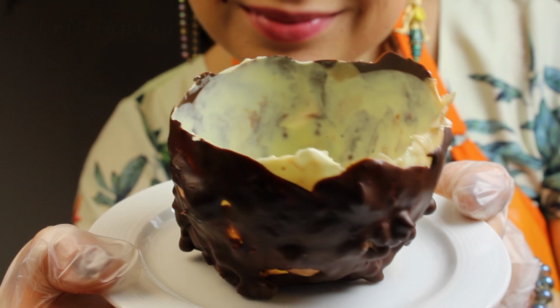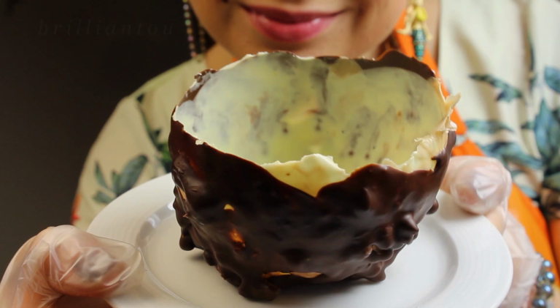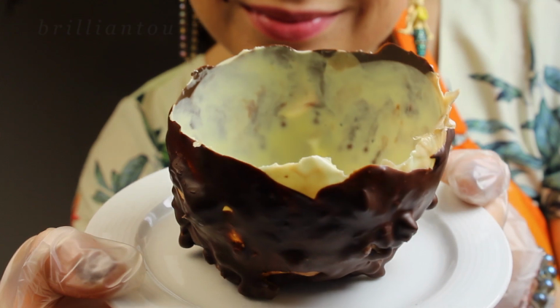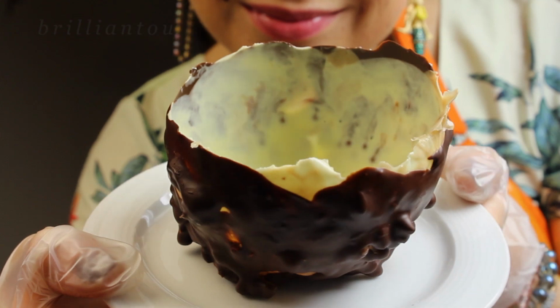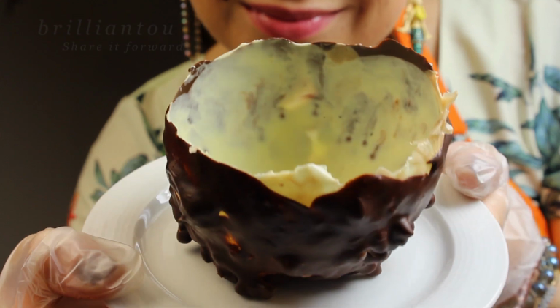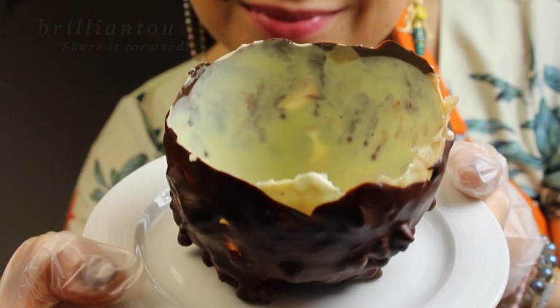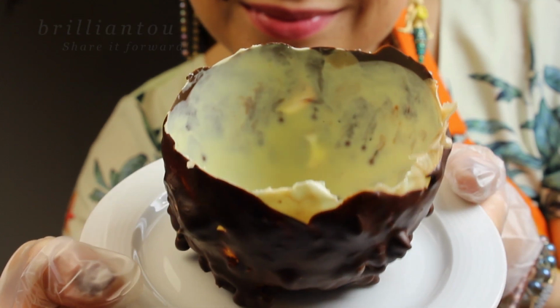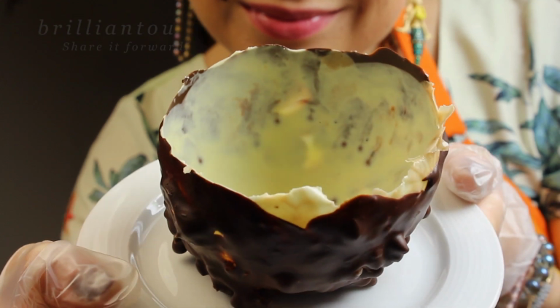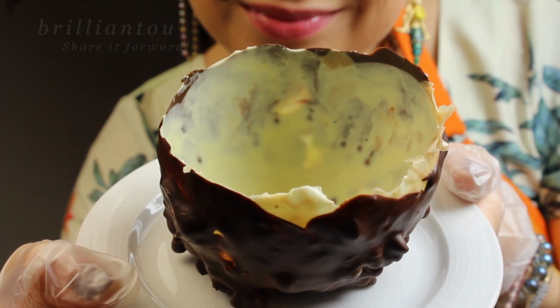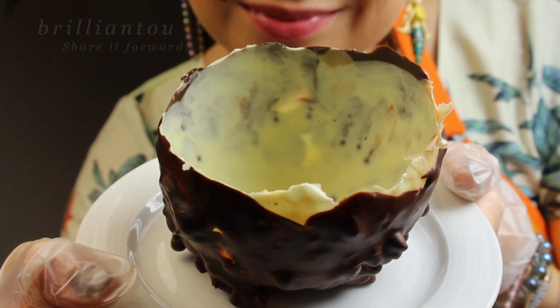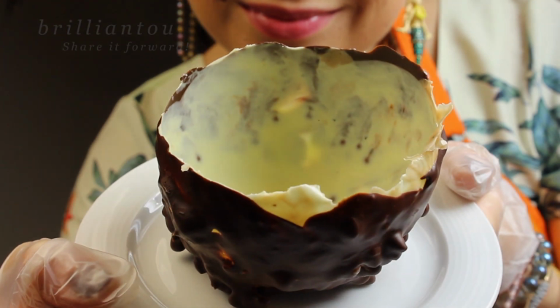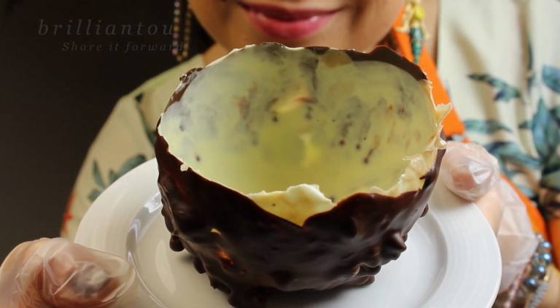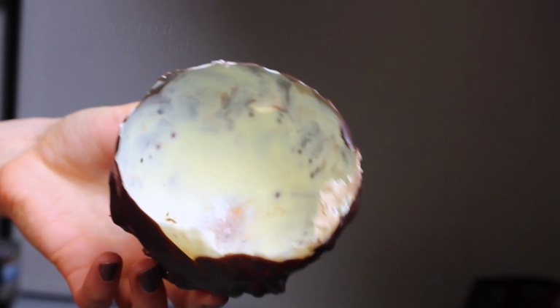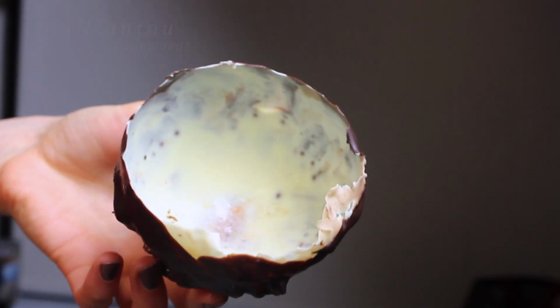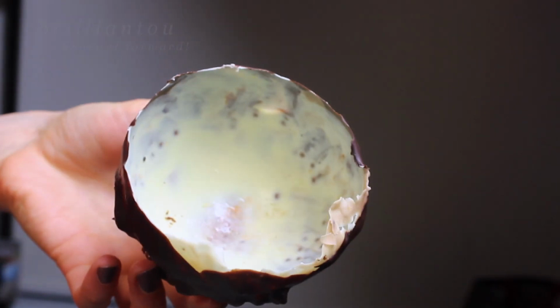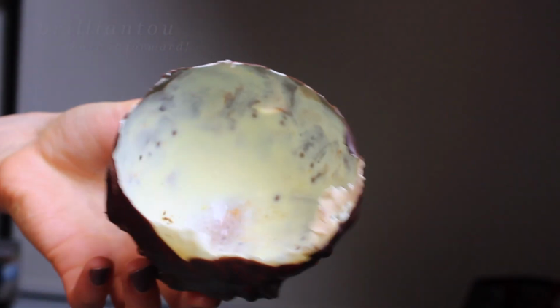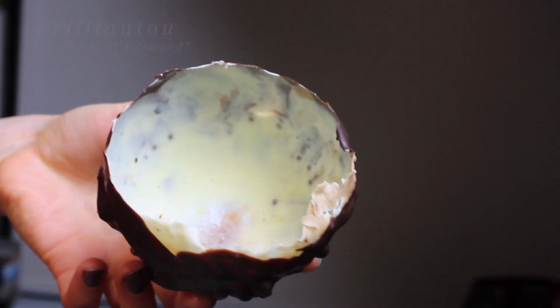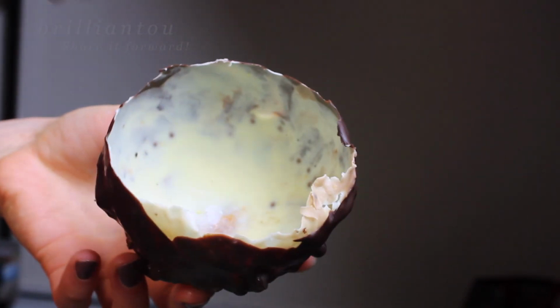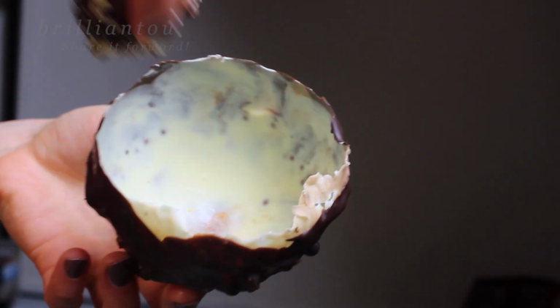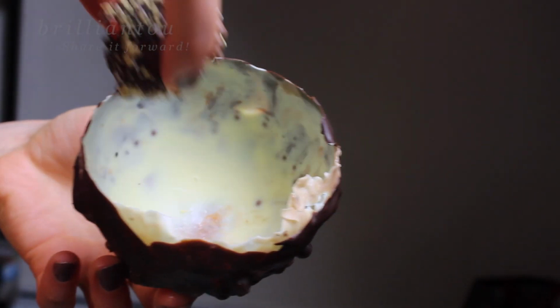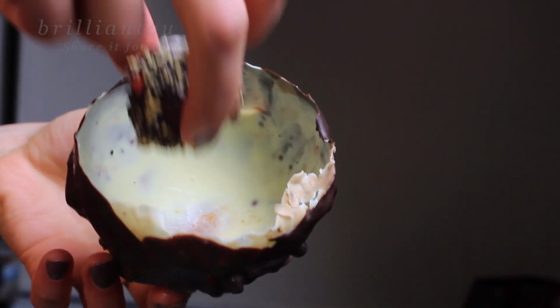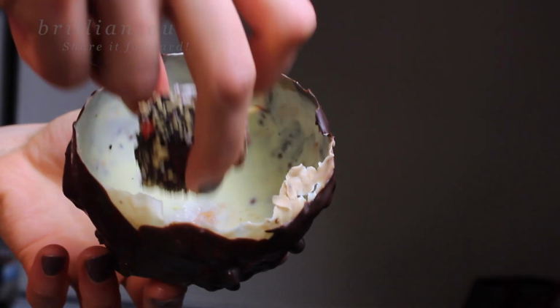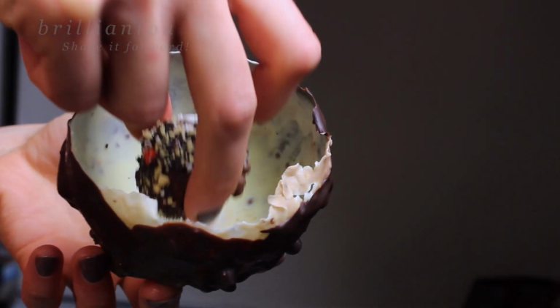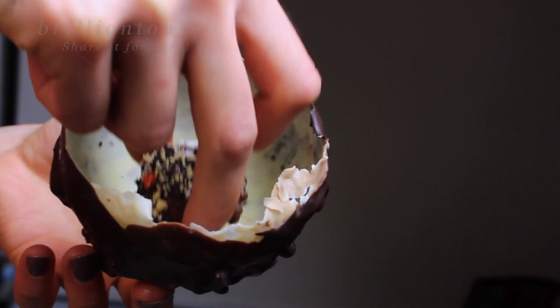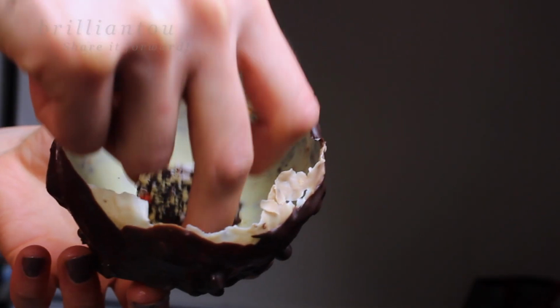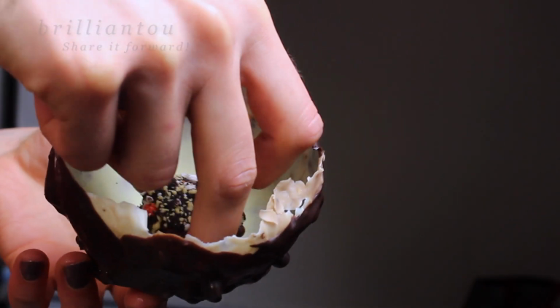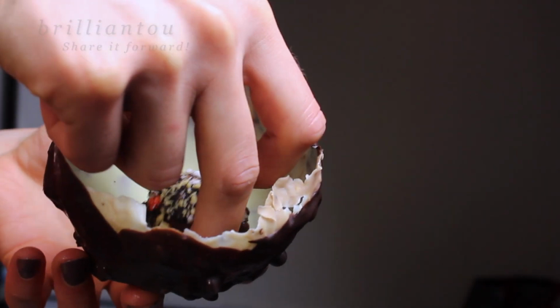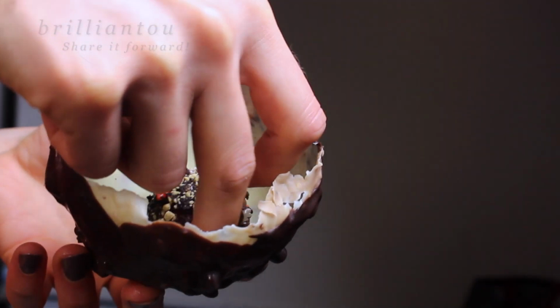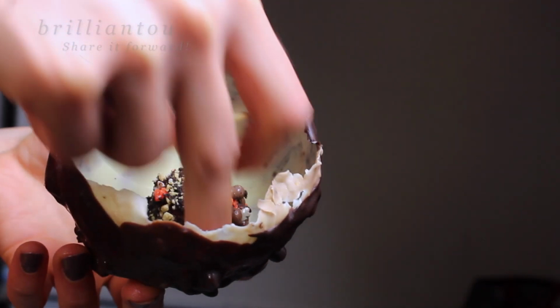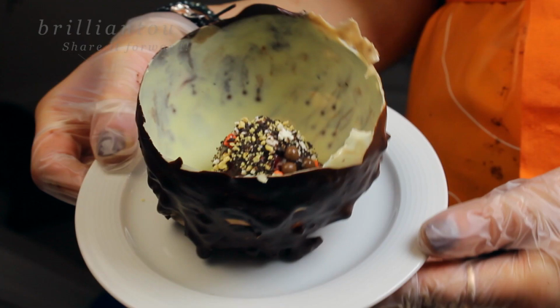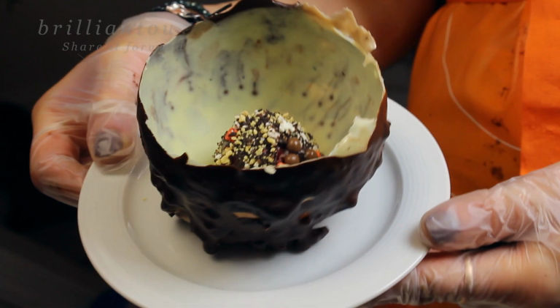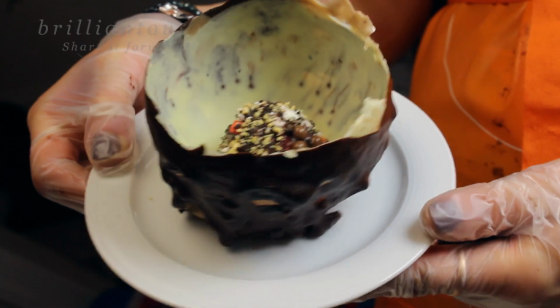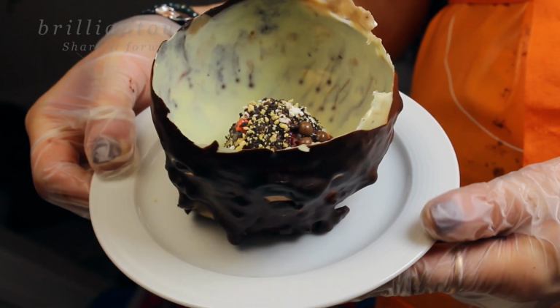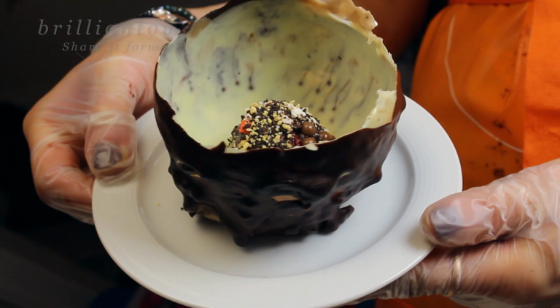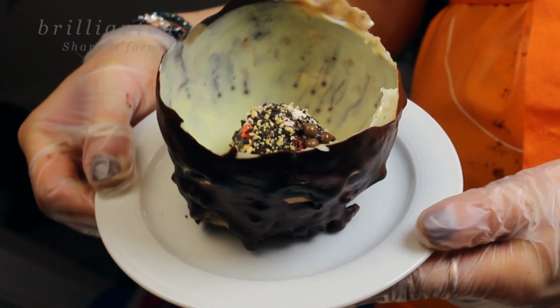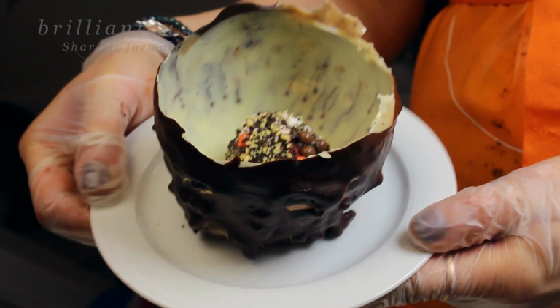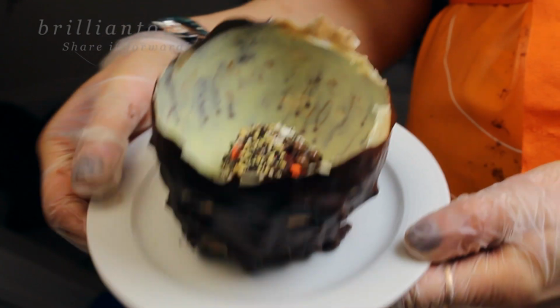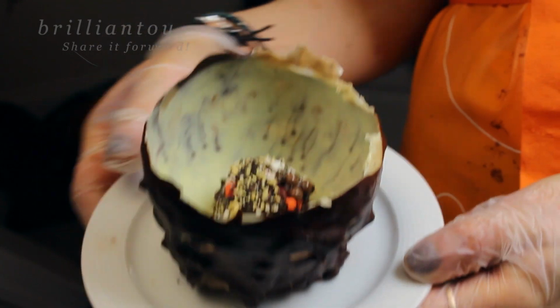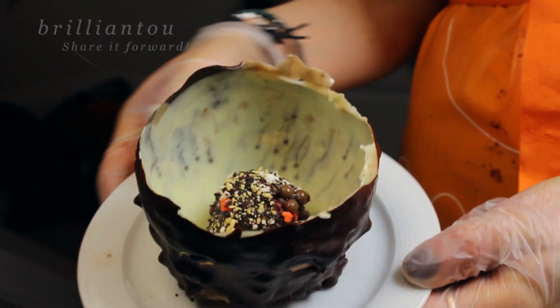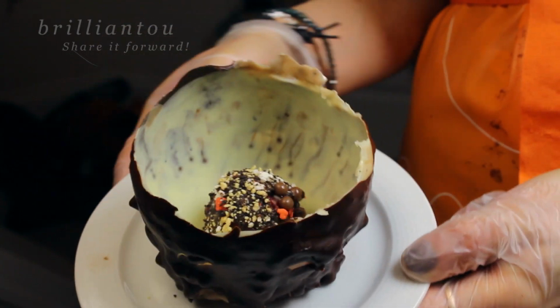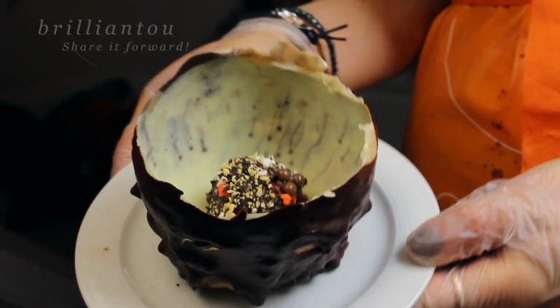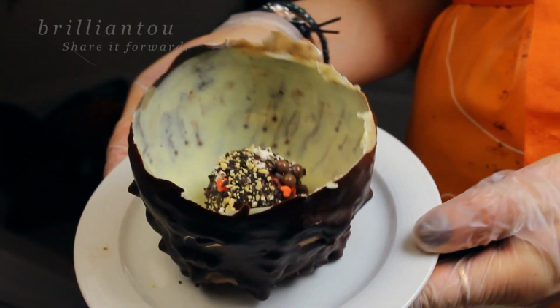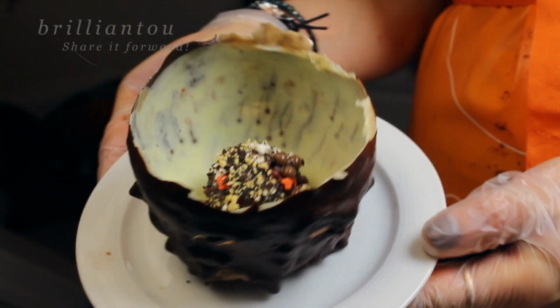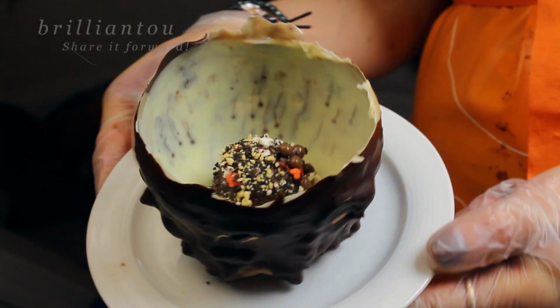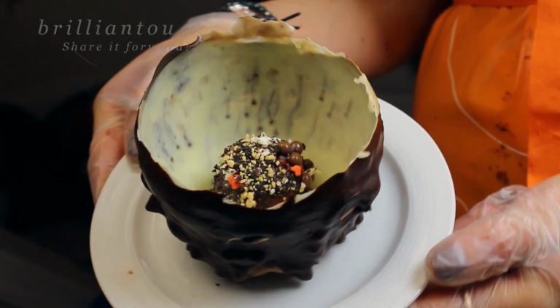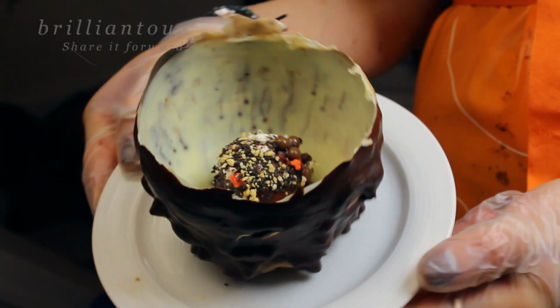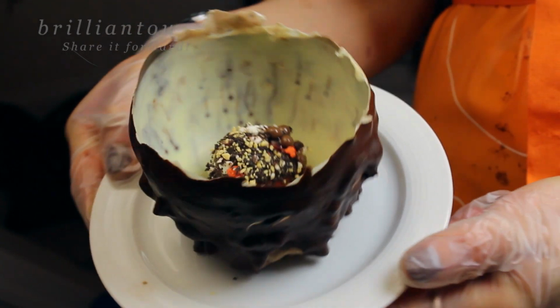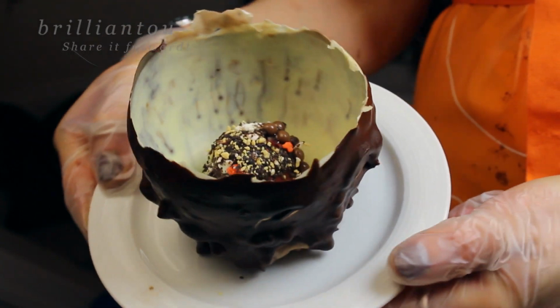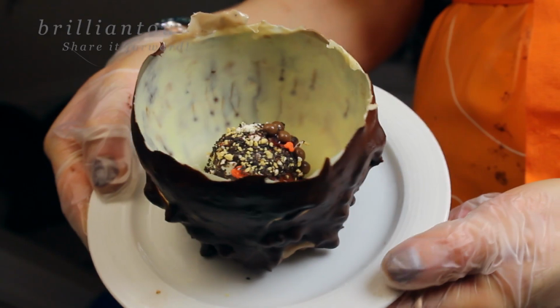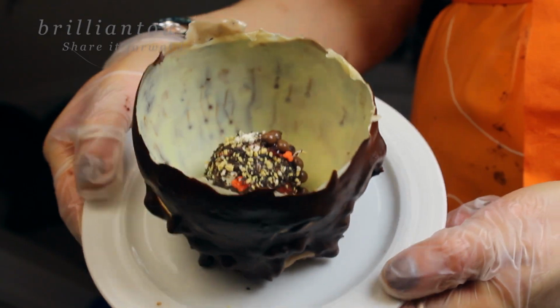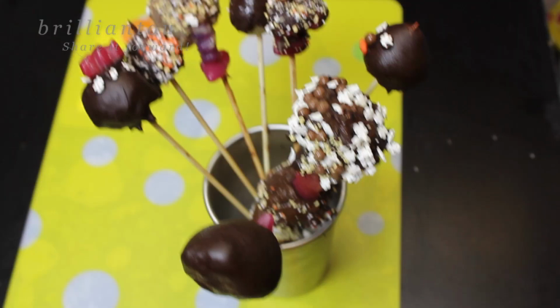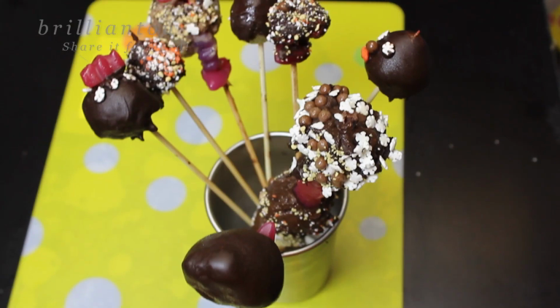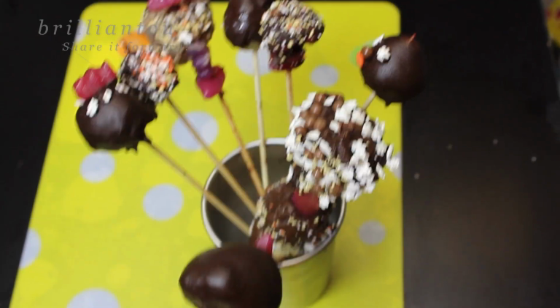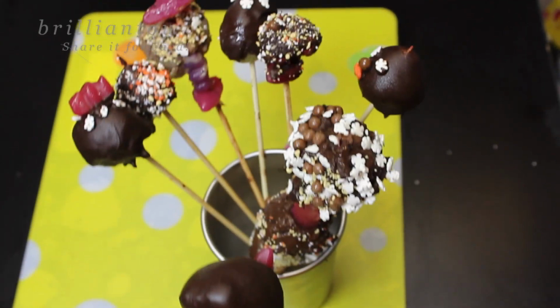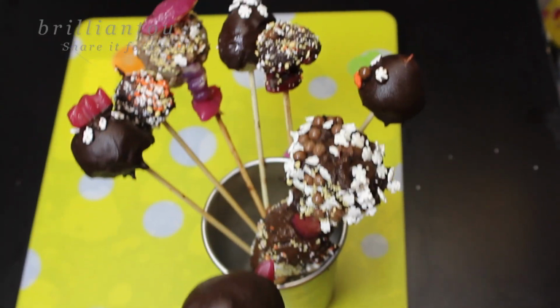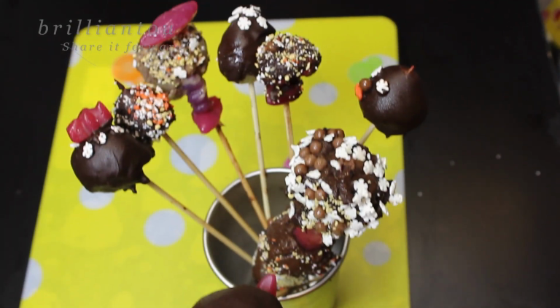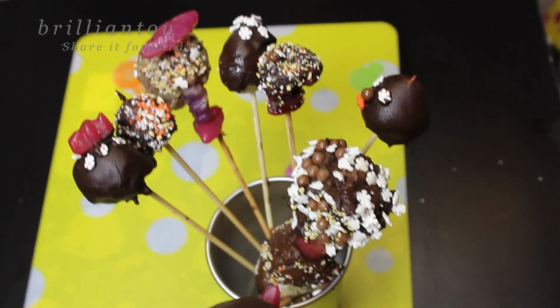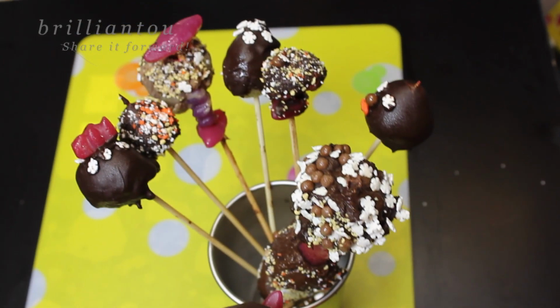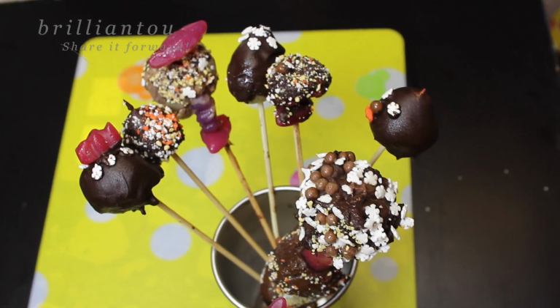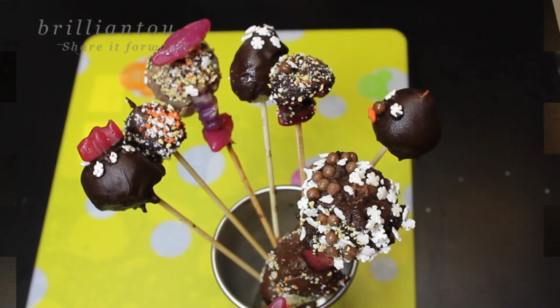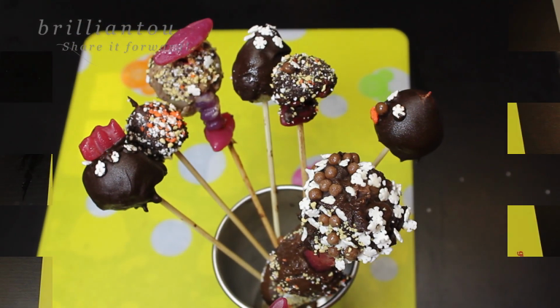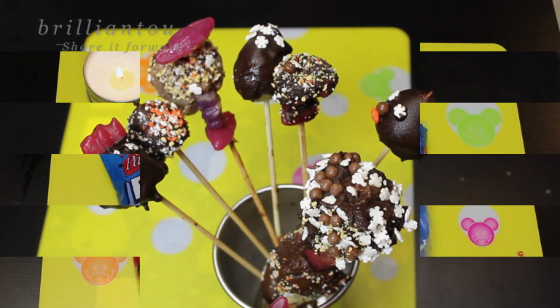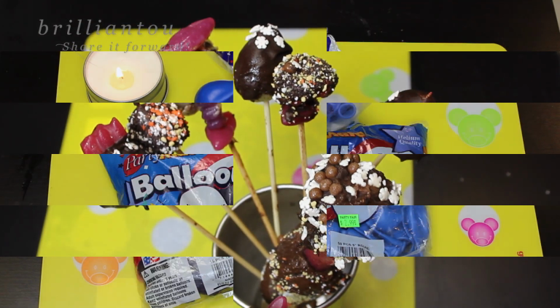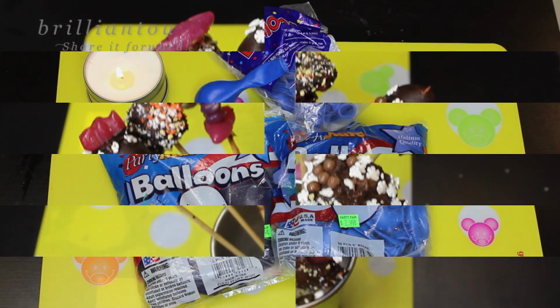Hi everybody! Today I am going to show you how to make chocolate balloon bowls and chocolate covered strawberries.